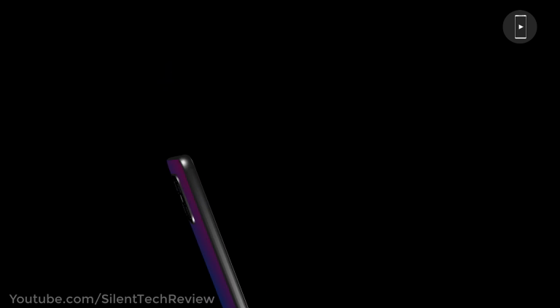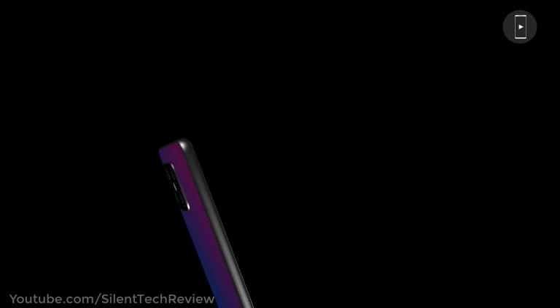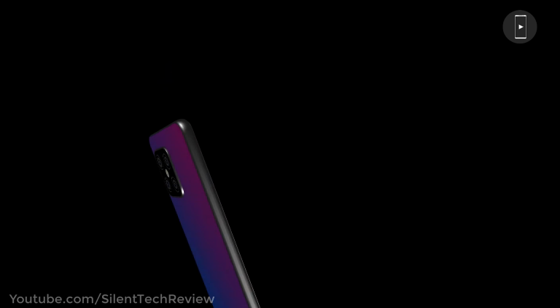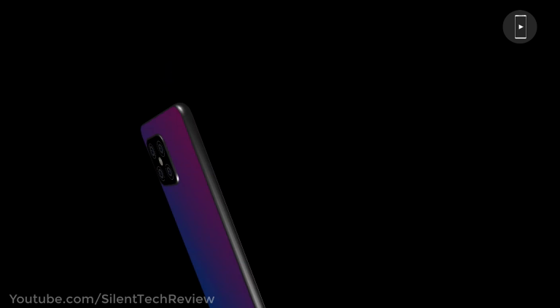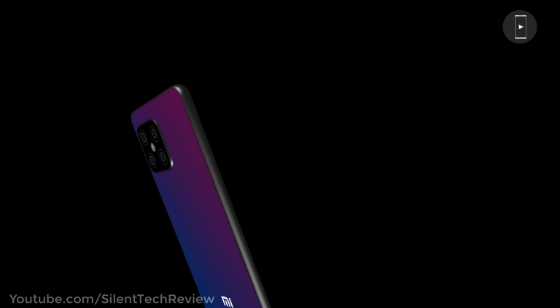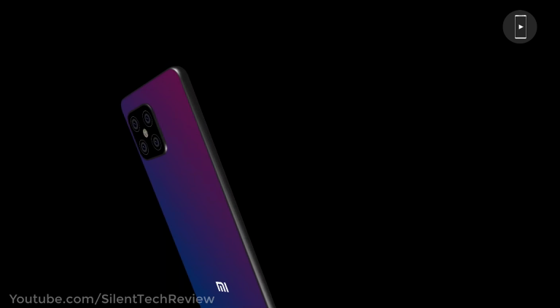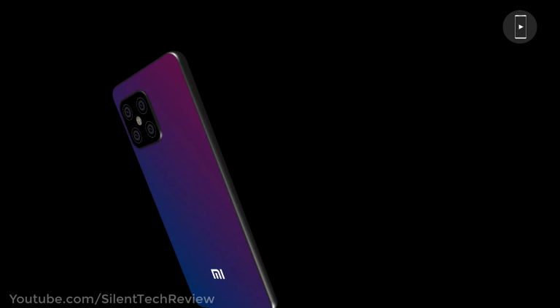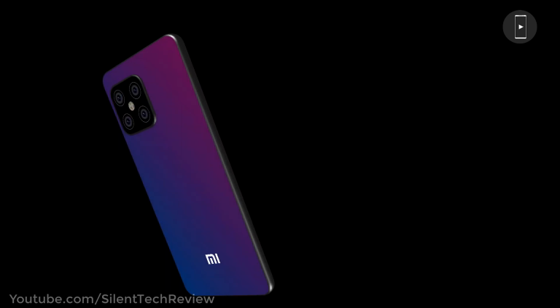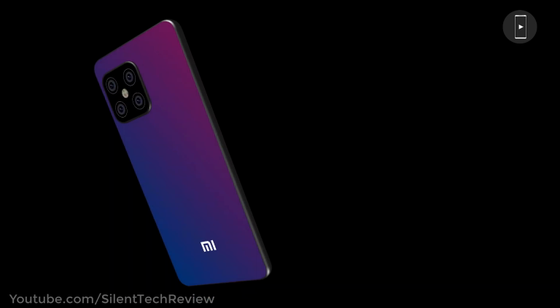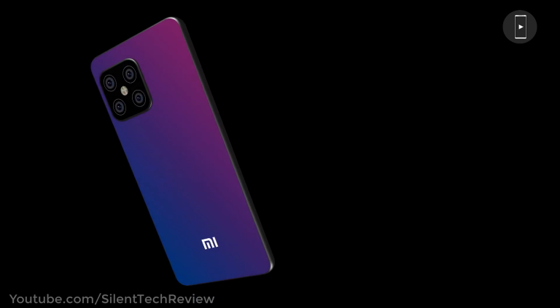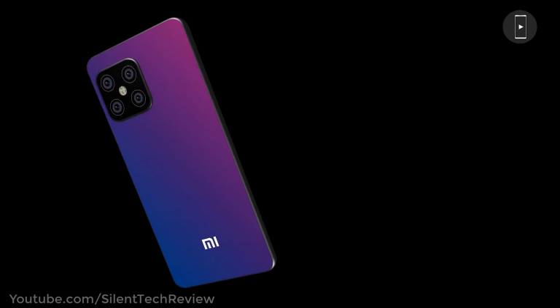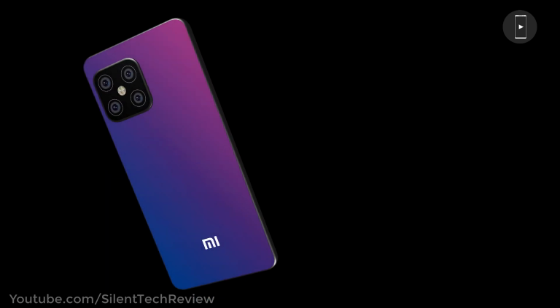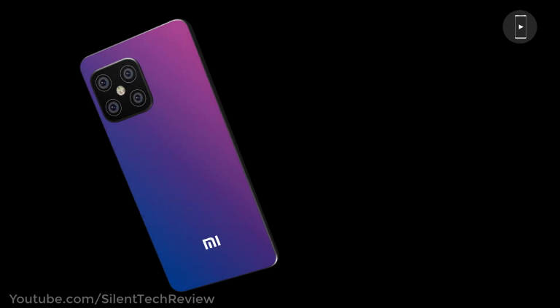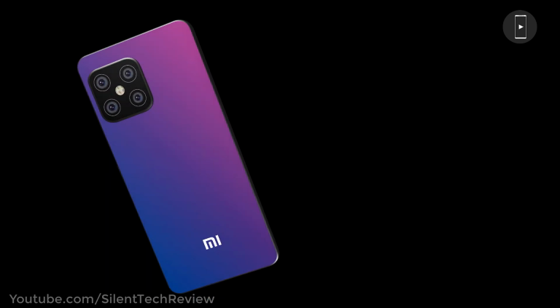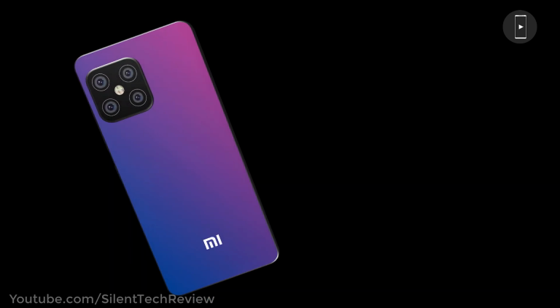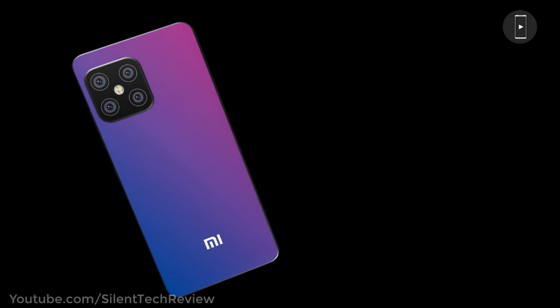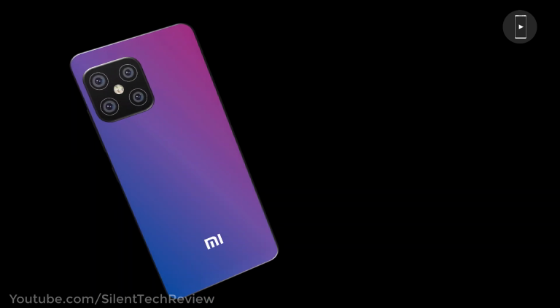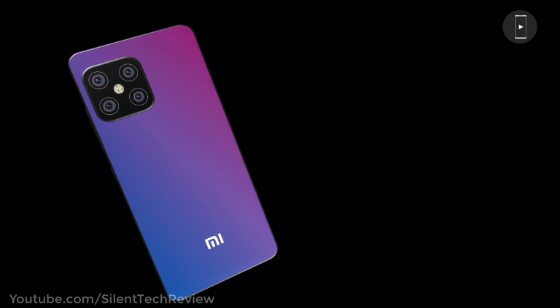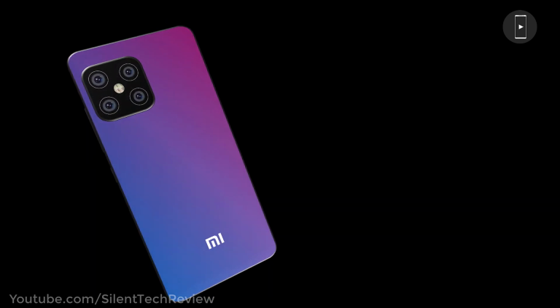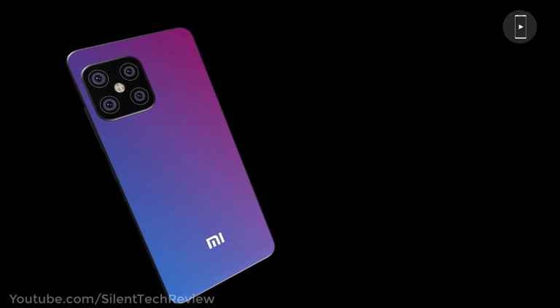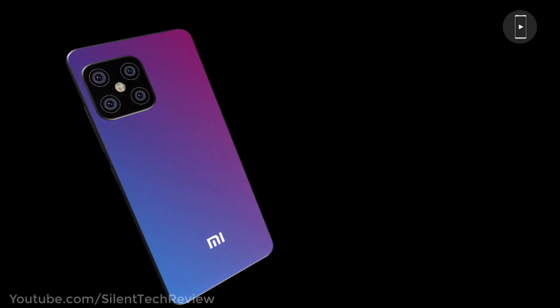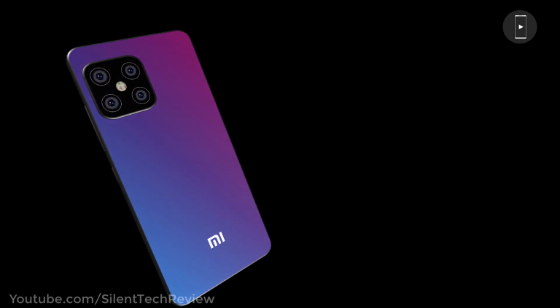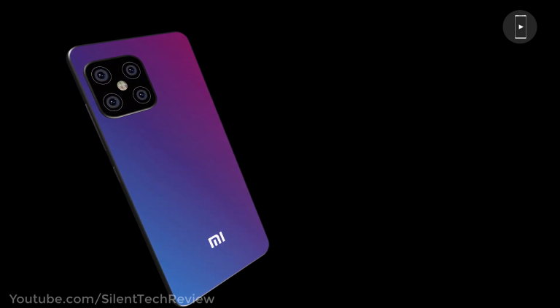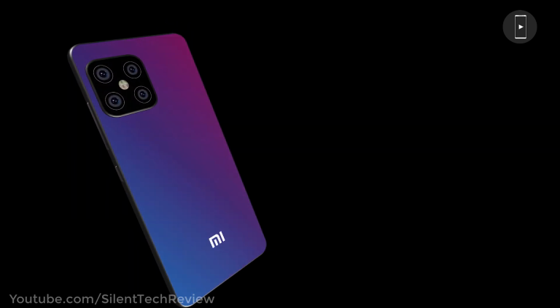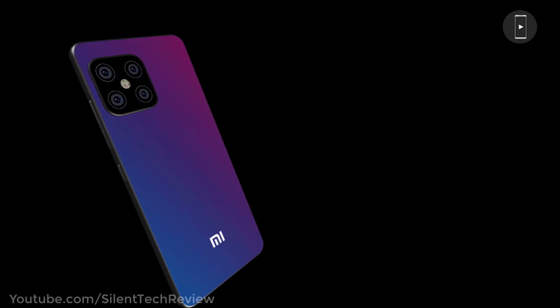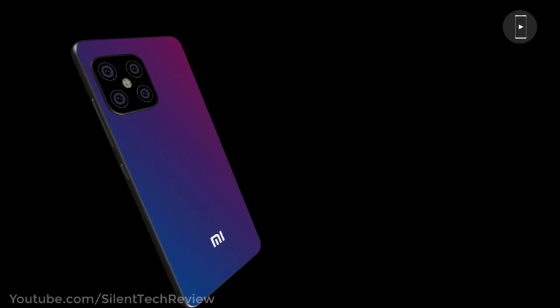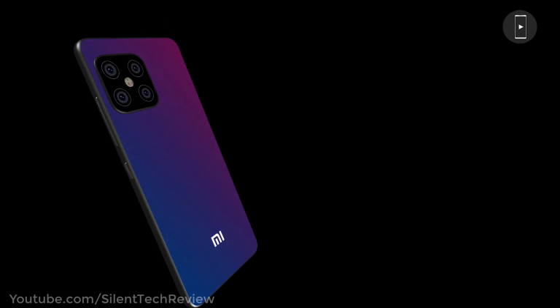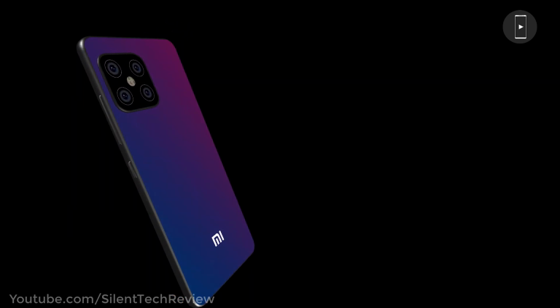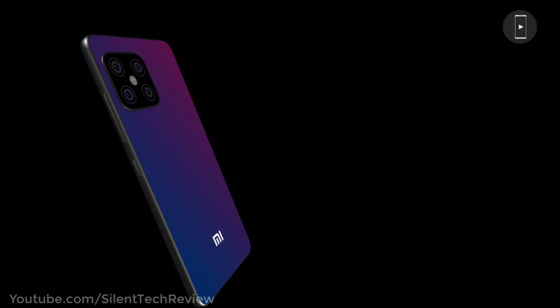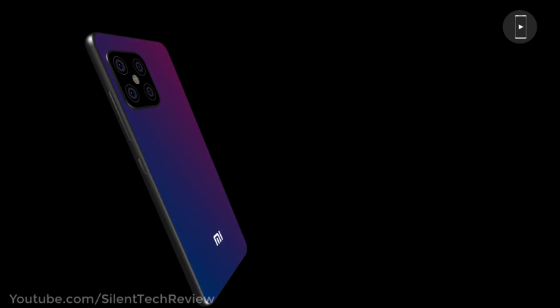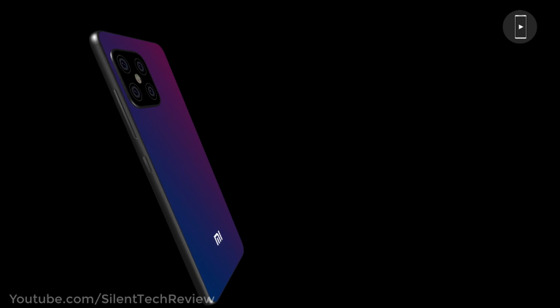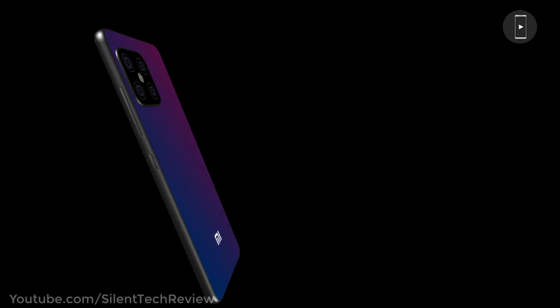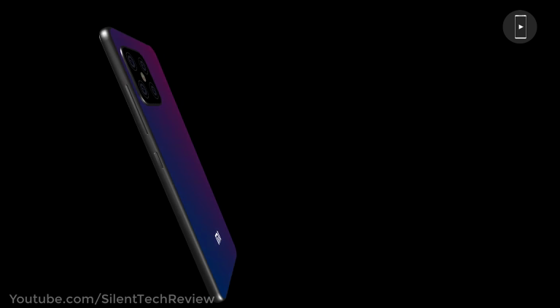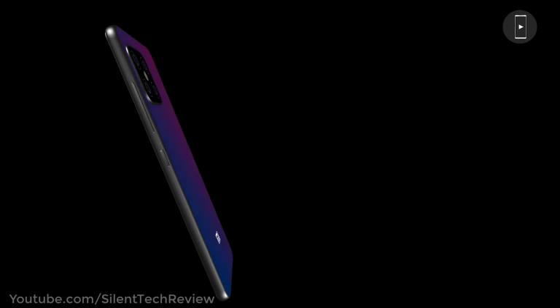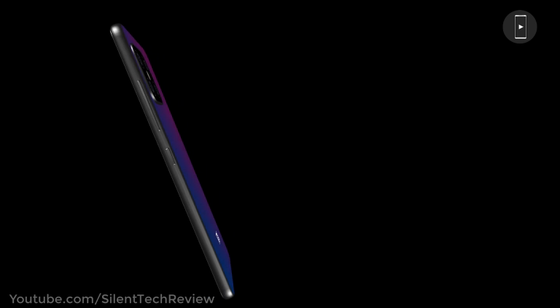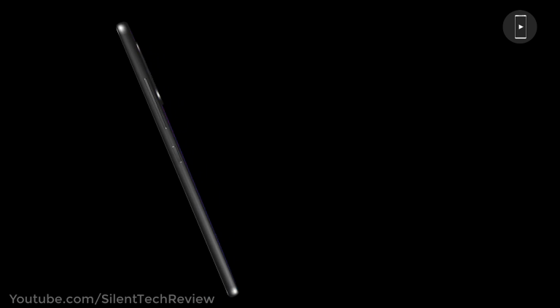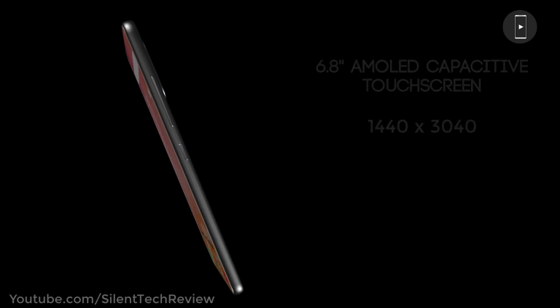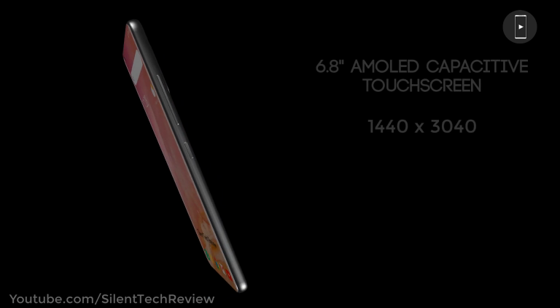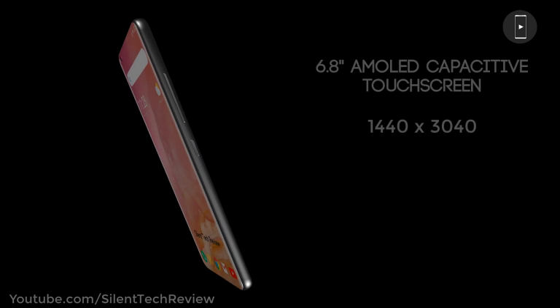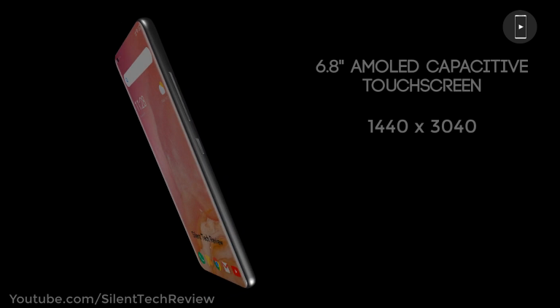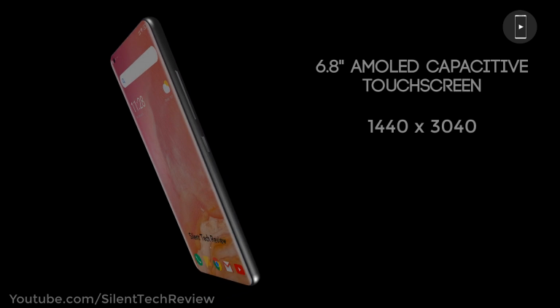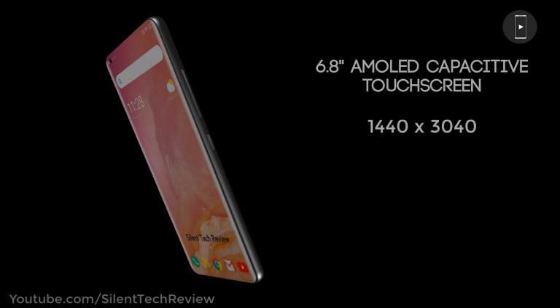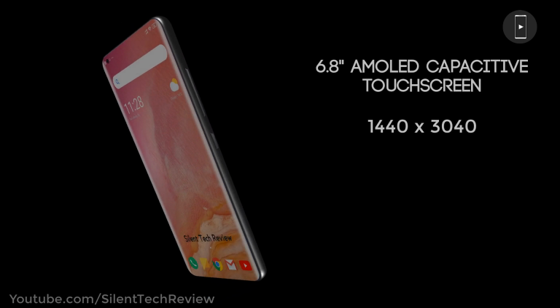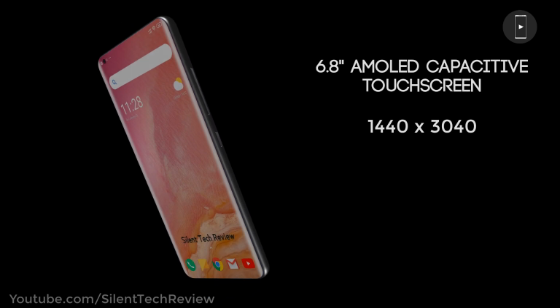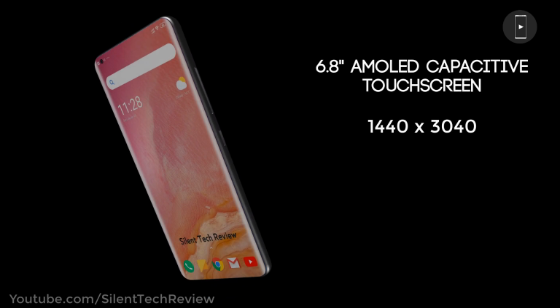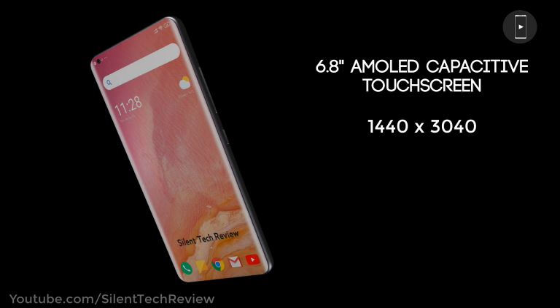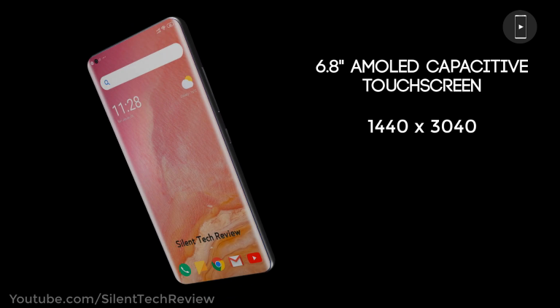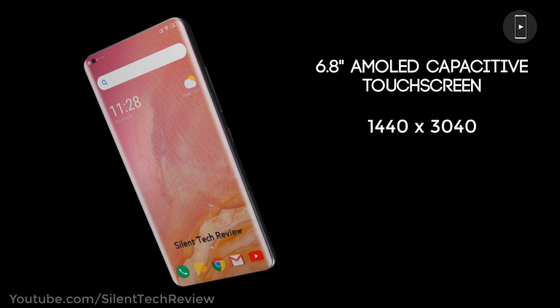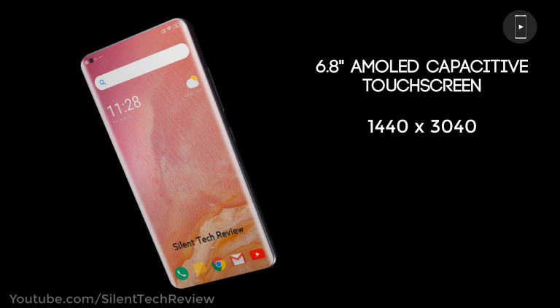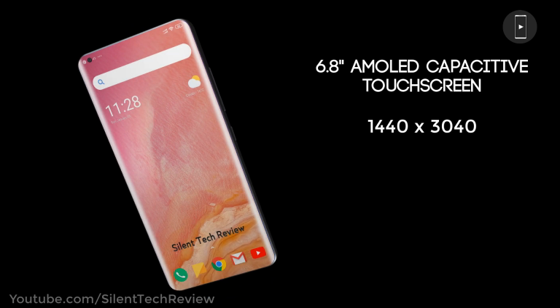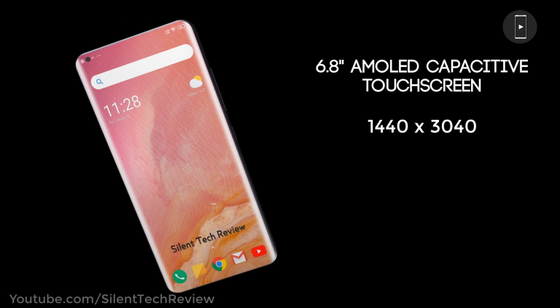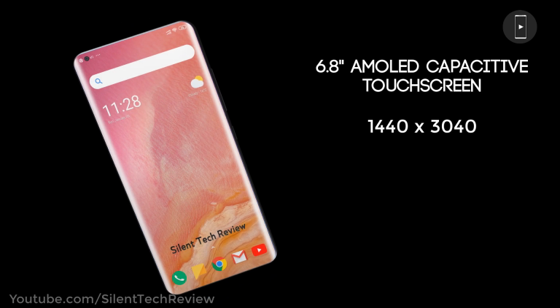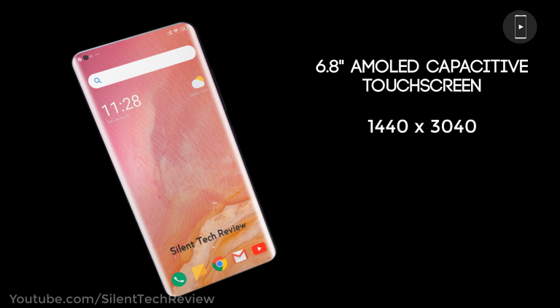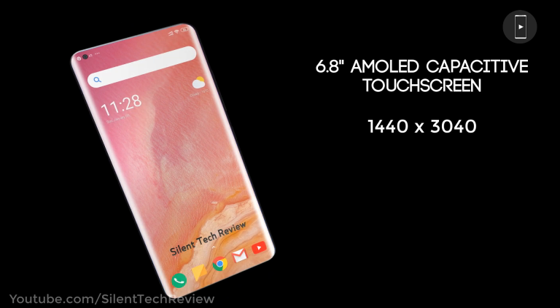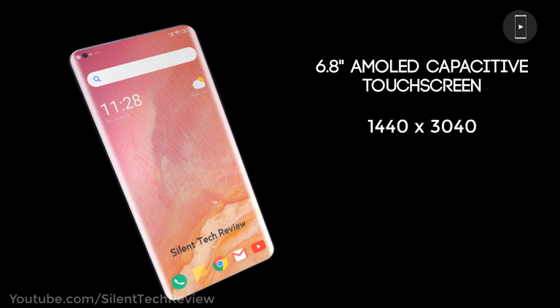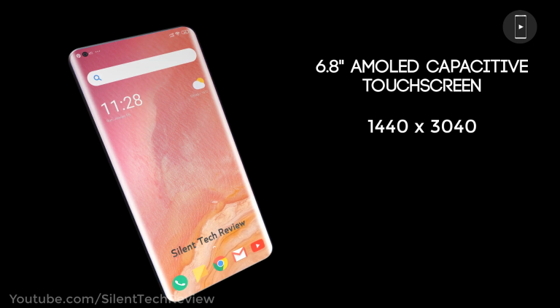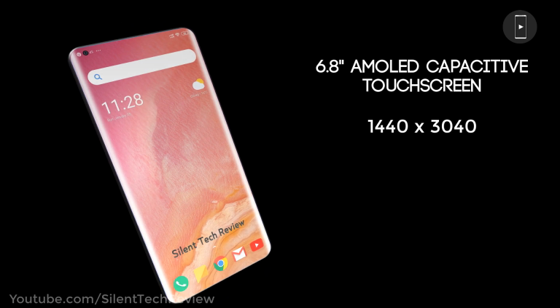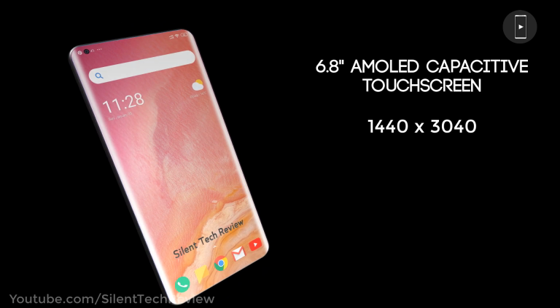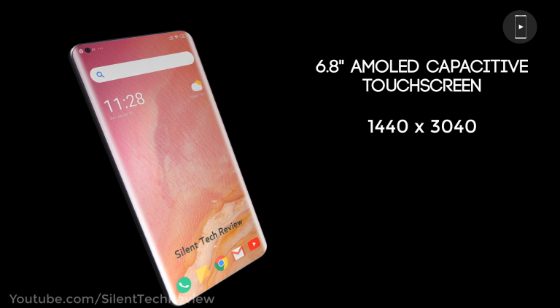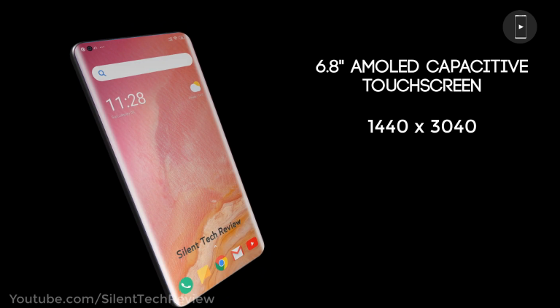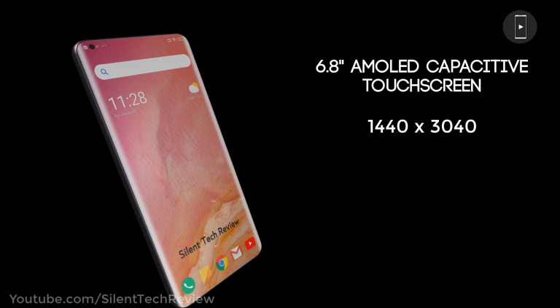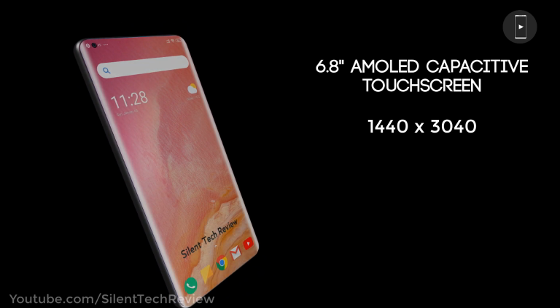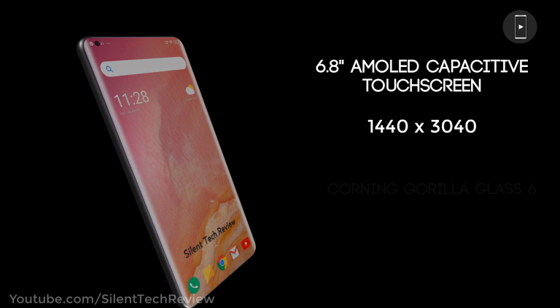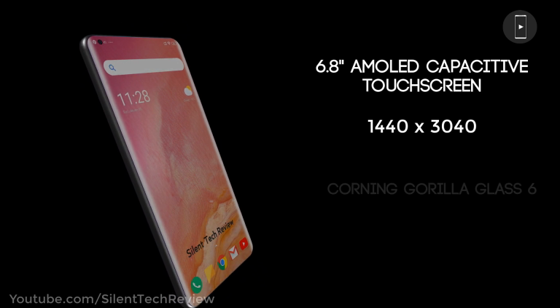6.8 inches AMOLED capacitive touch screen, 1440x3400 pixels, Gorilla Glass 6, and 90Hz touch sensing.